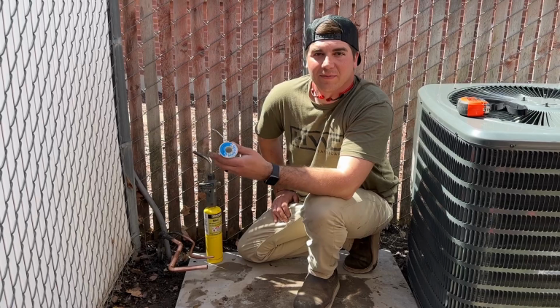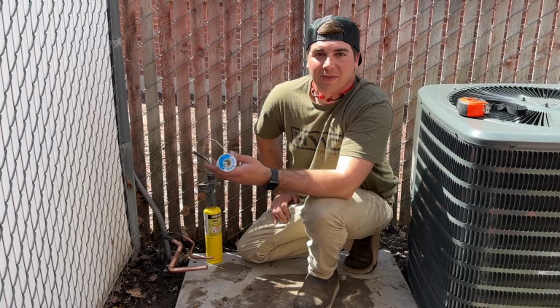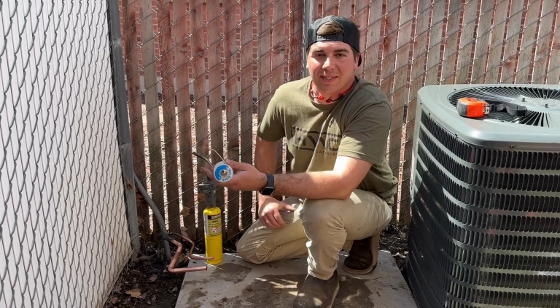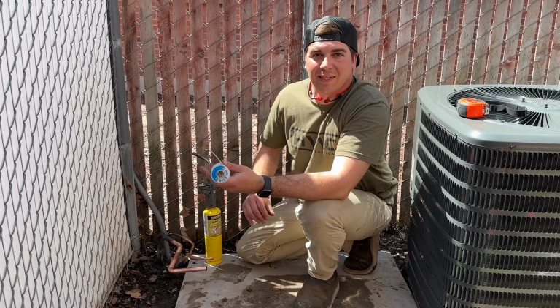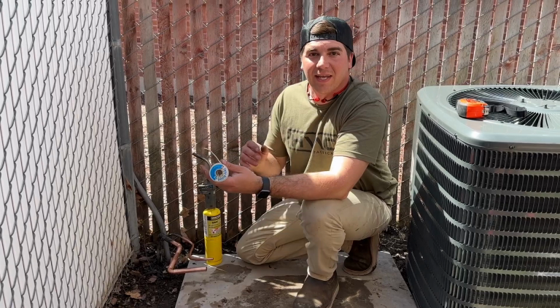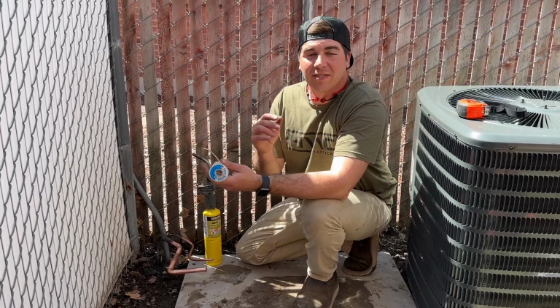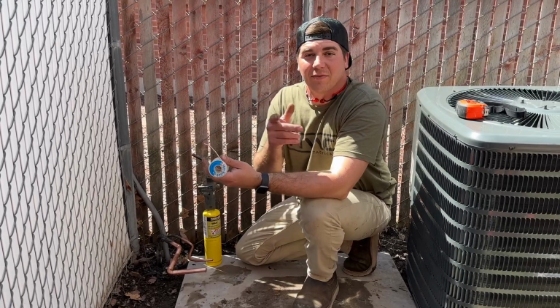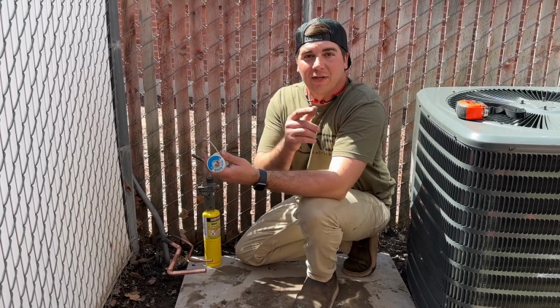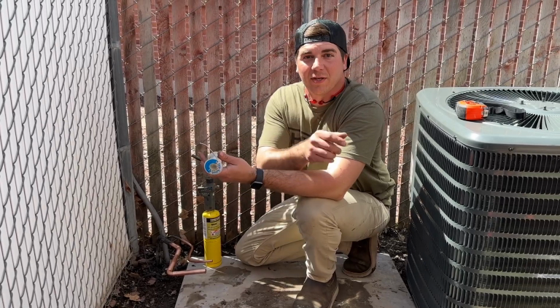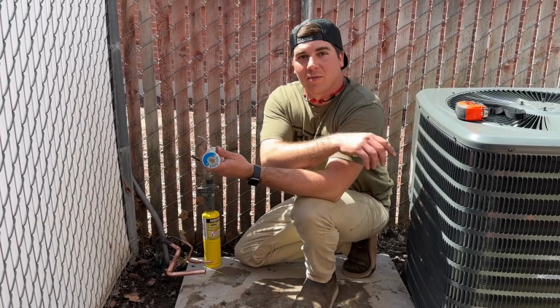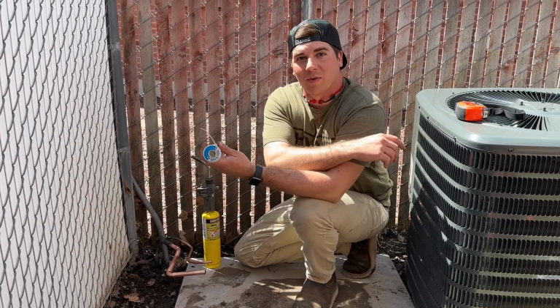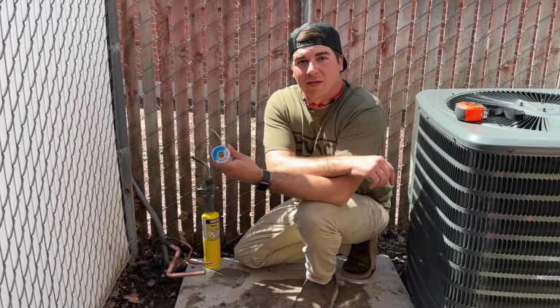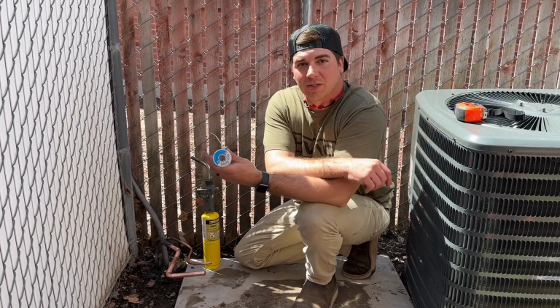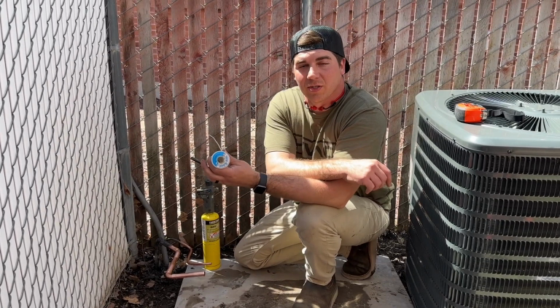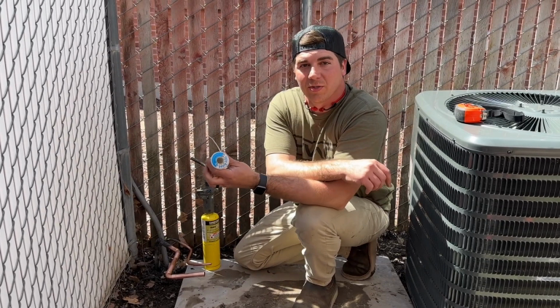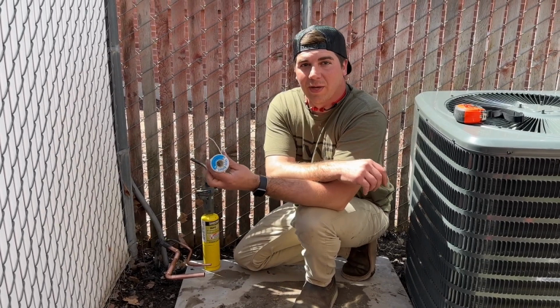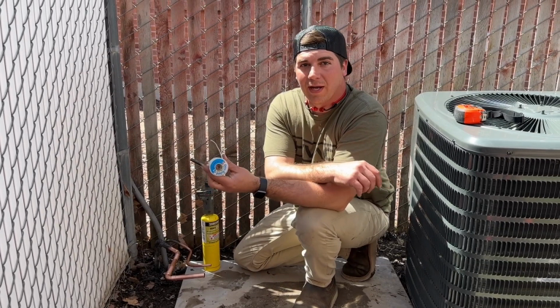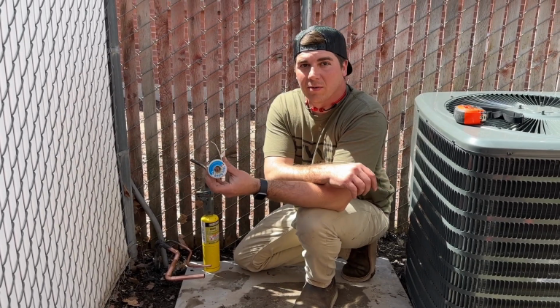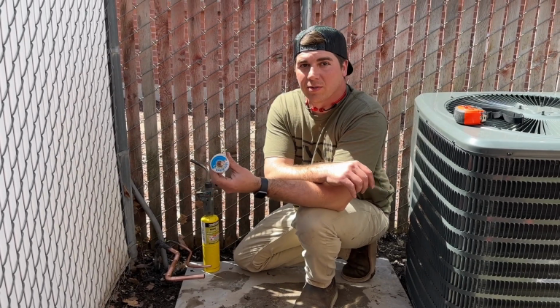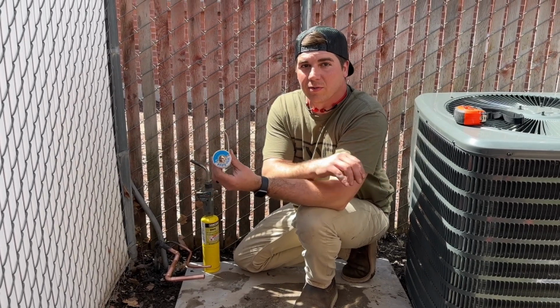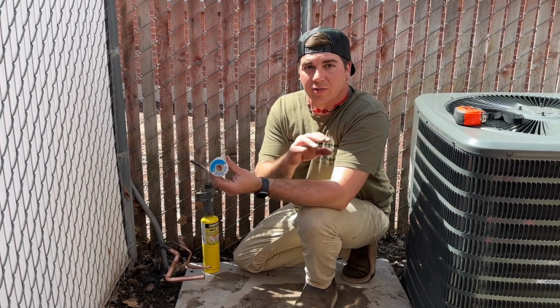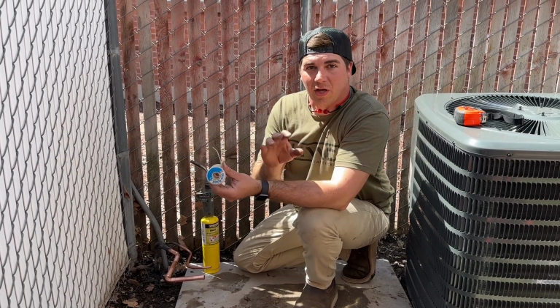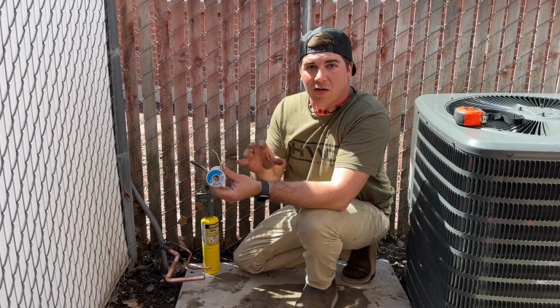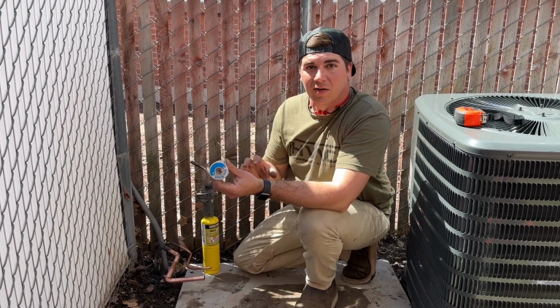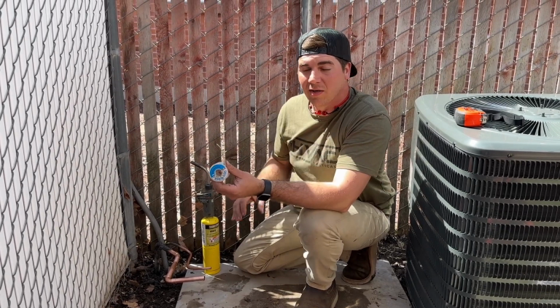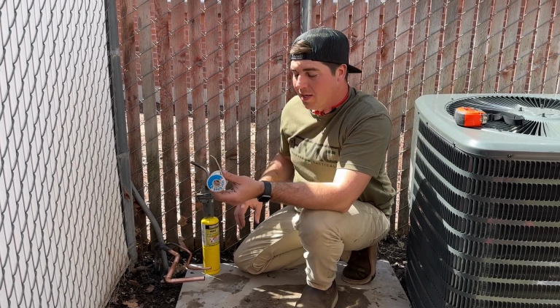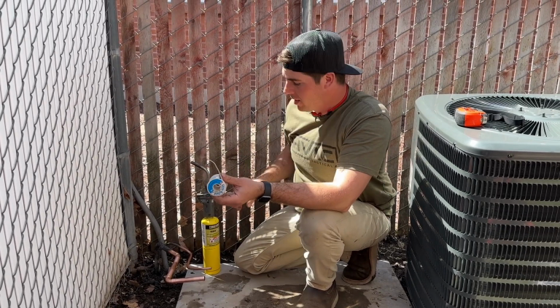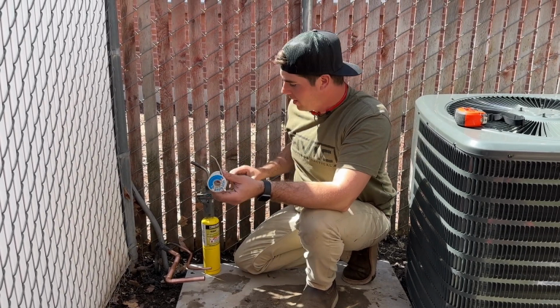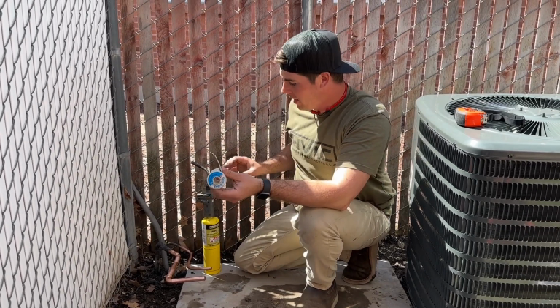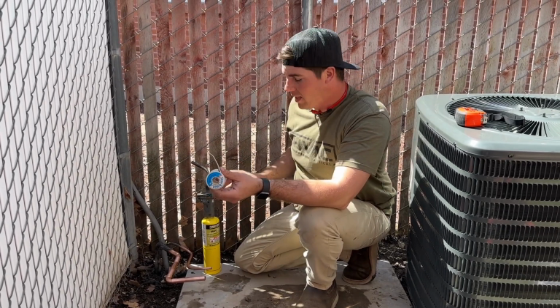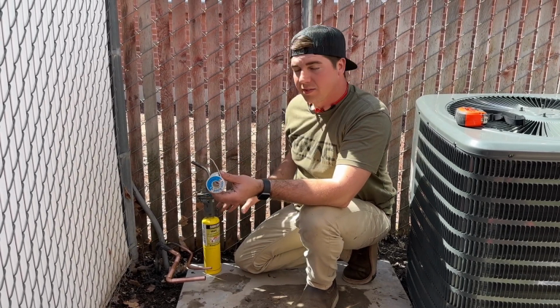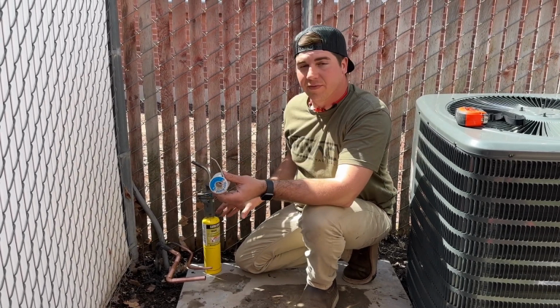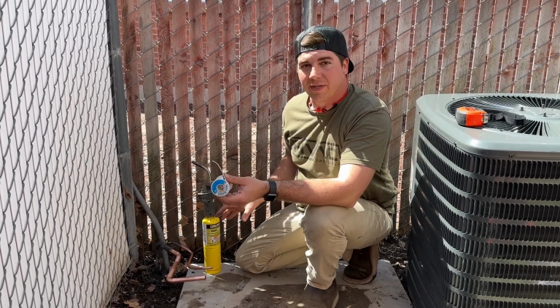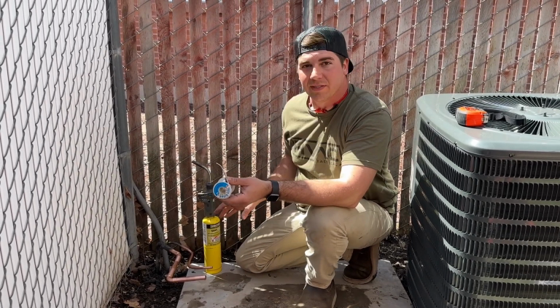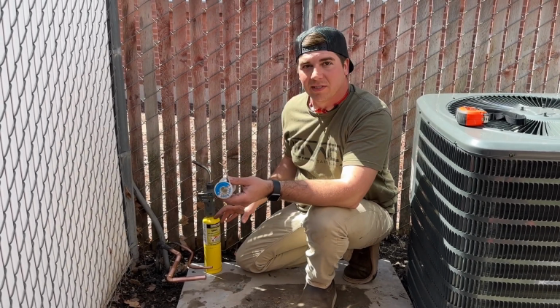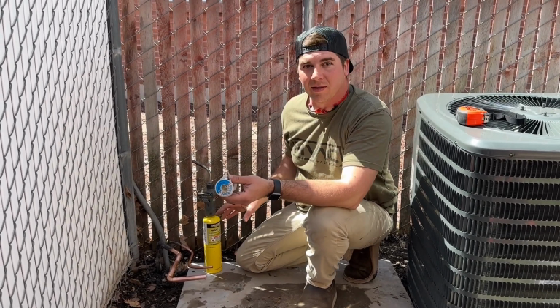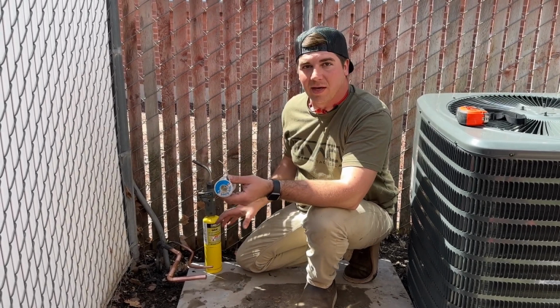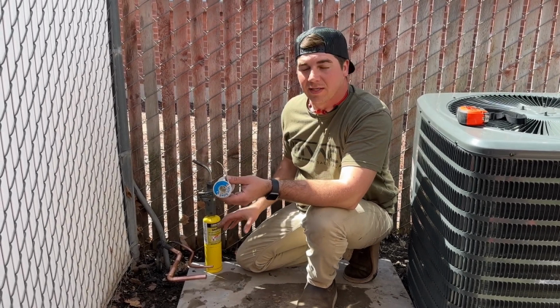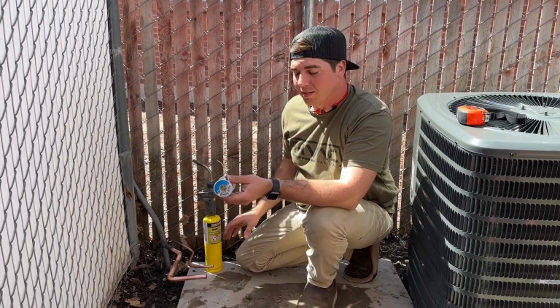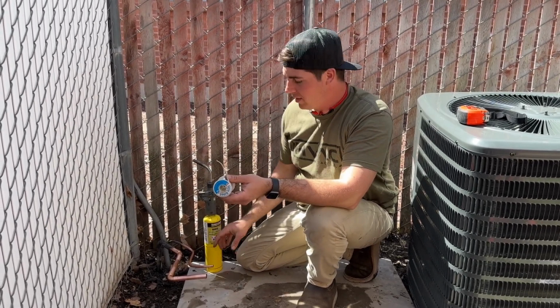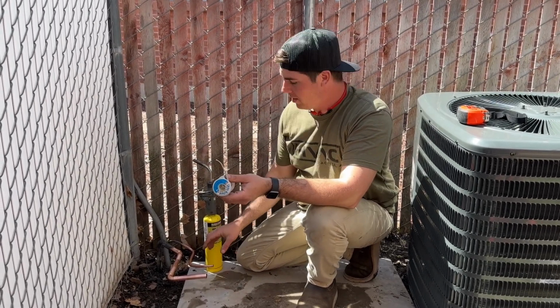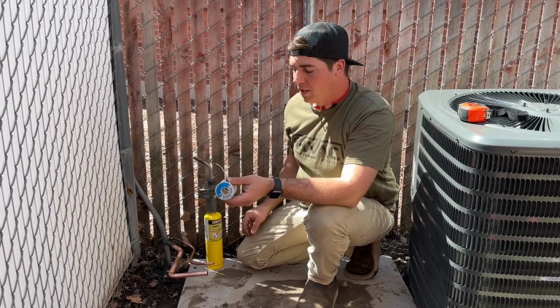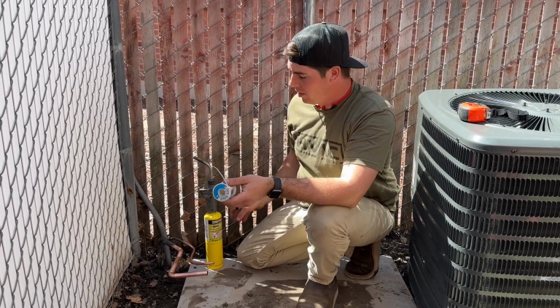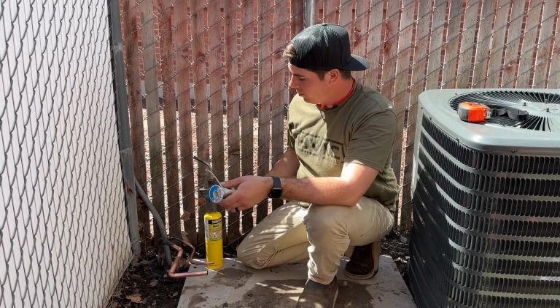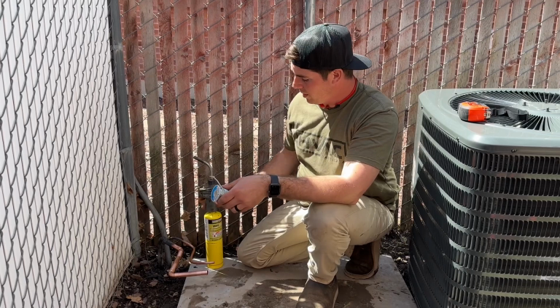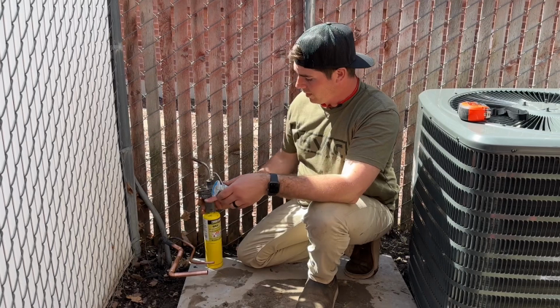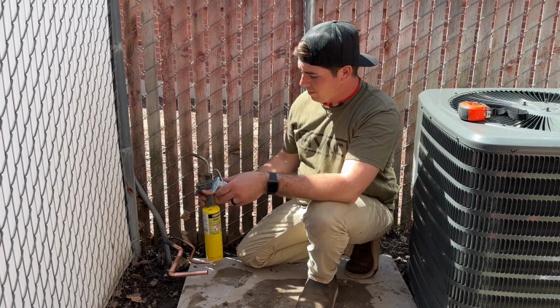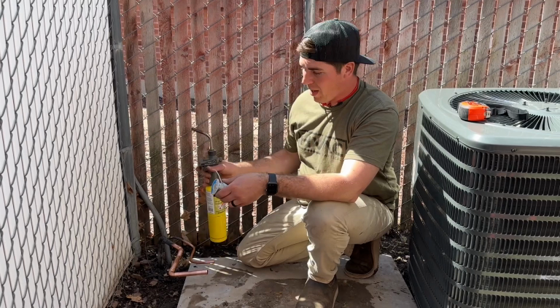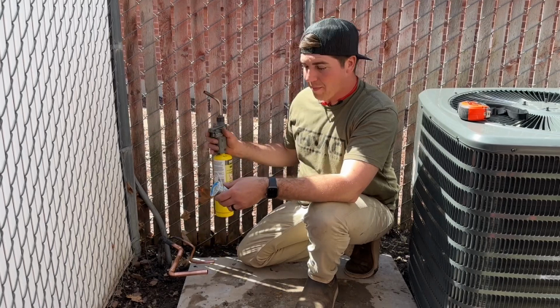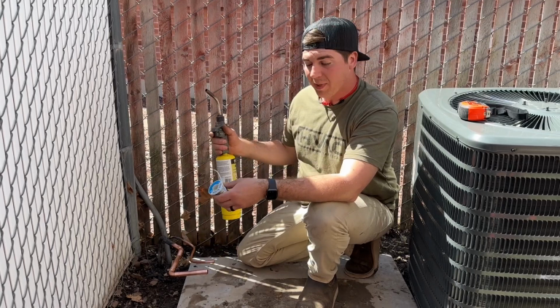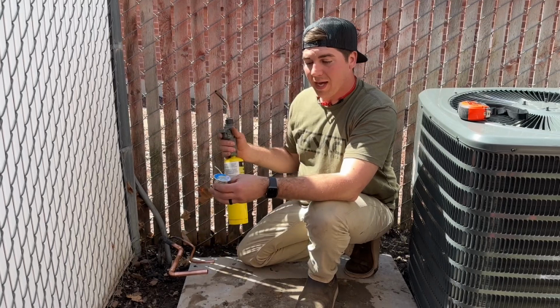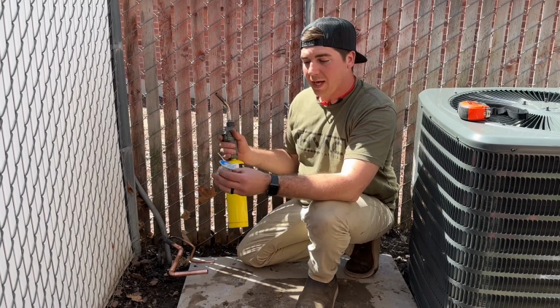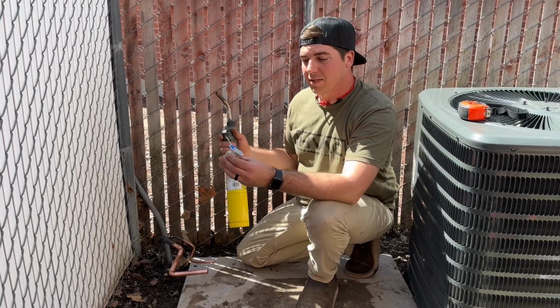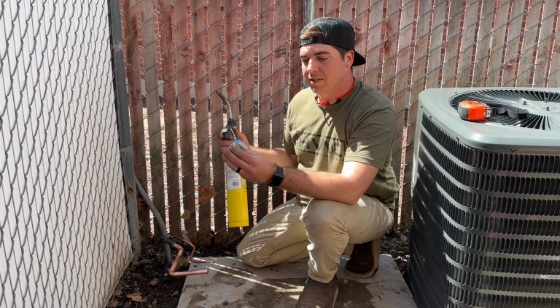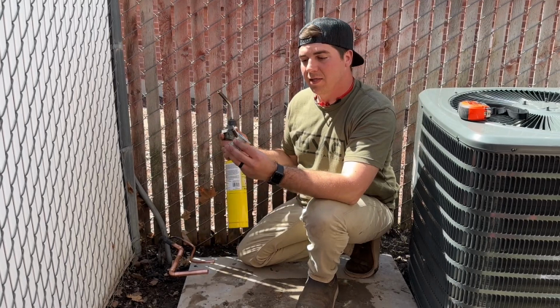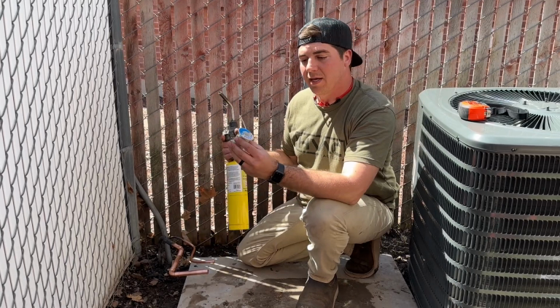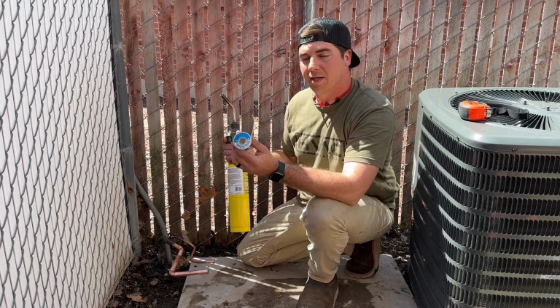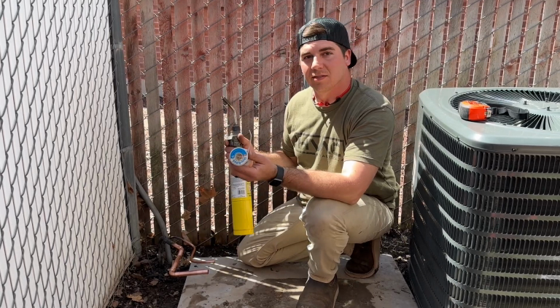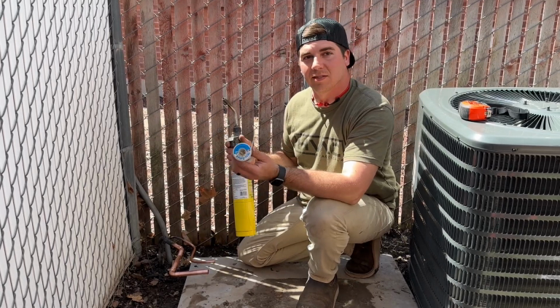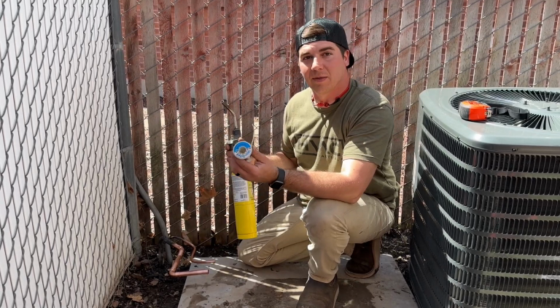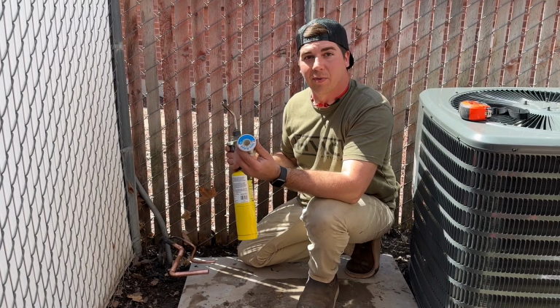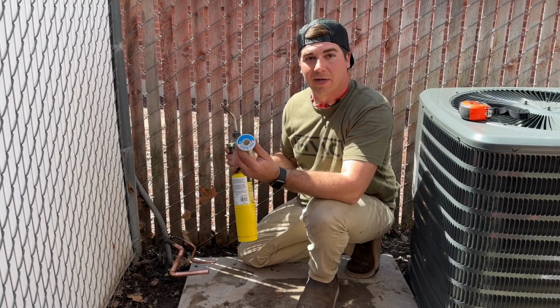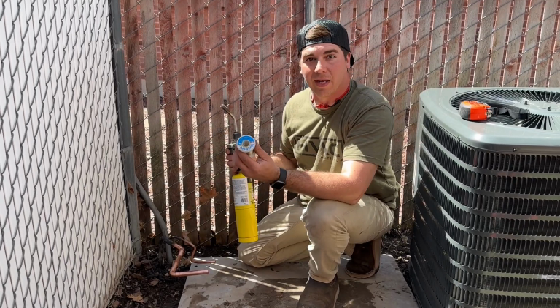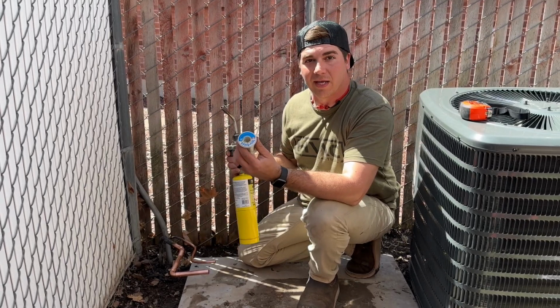In today's video we're going to show you how to solder an HVAC line set with MAP gas and Stay Brite 8.